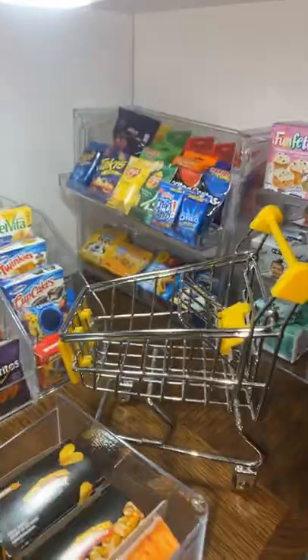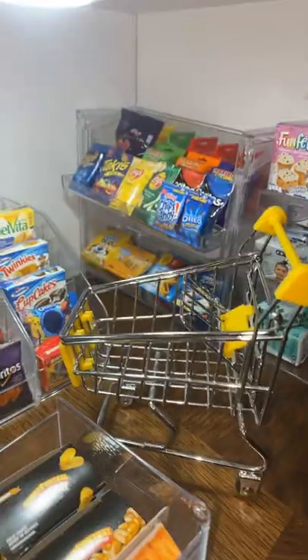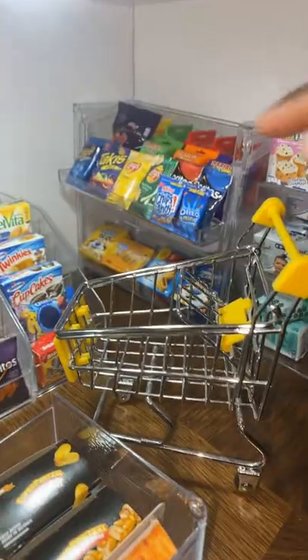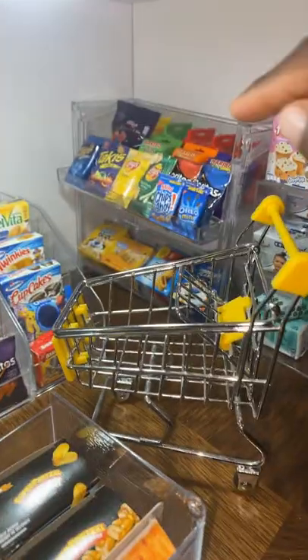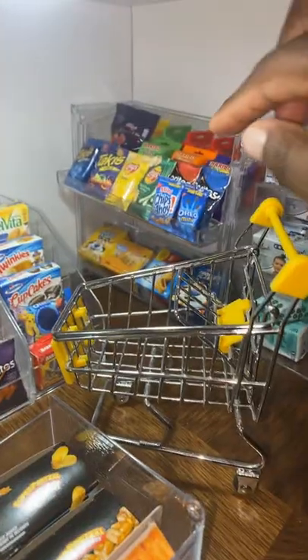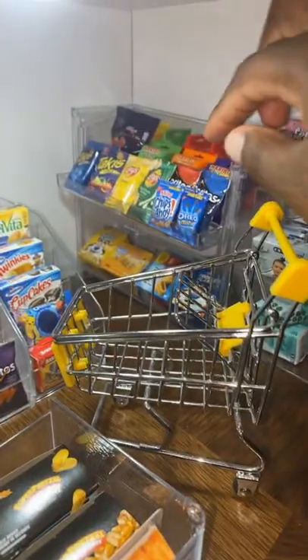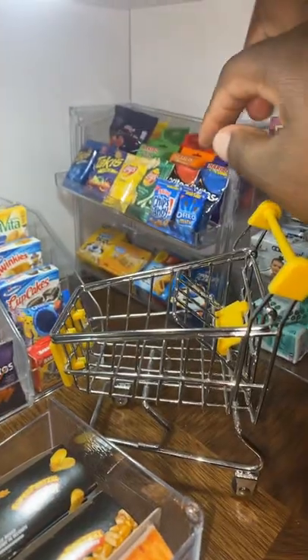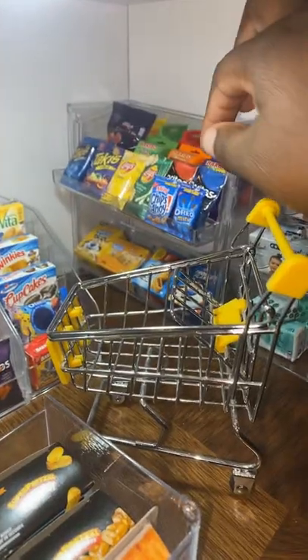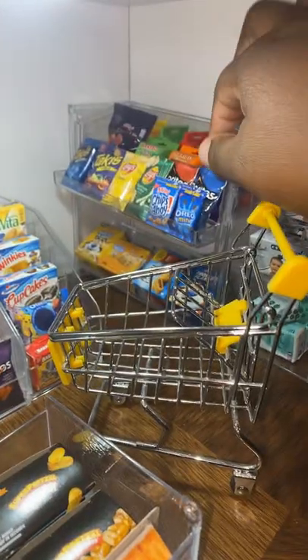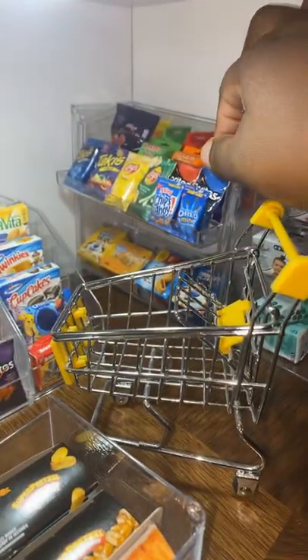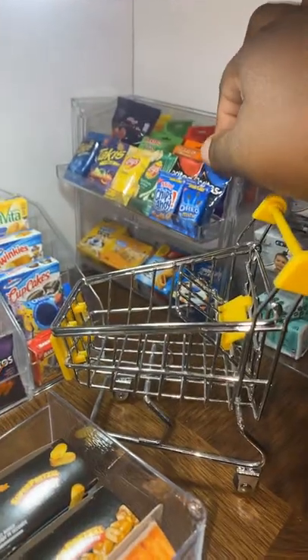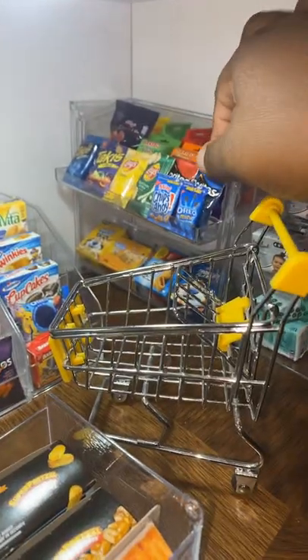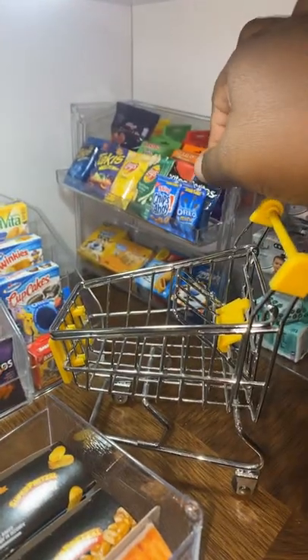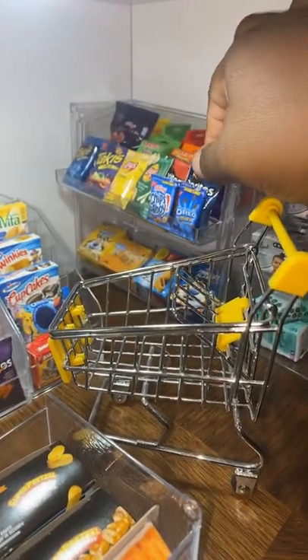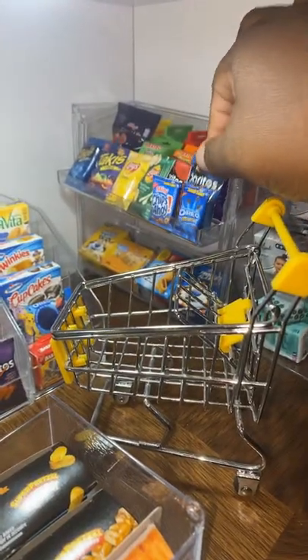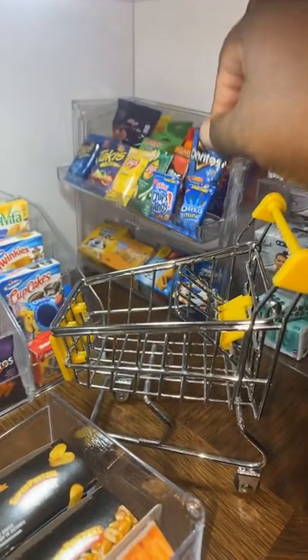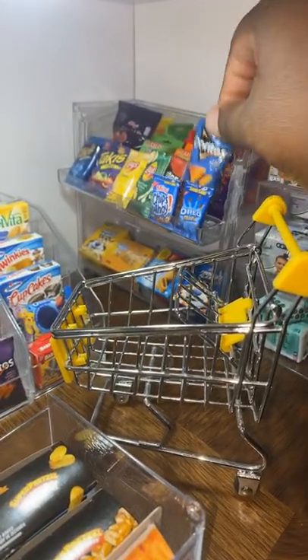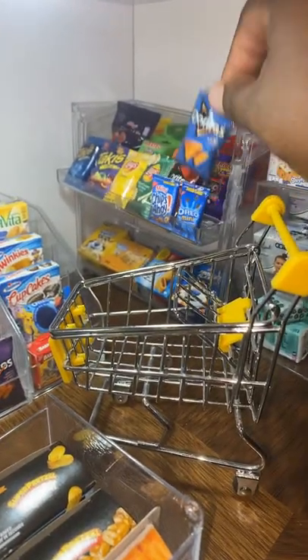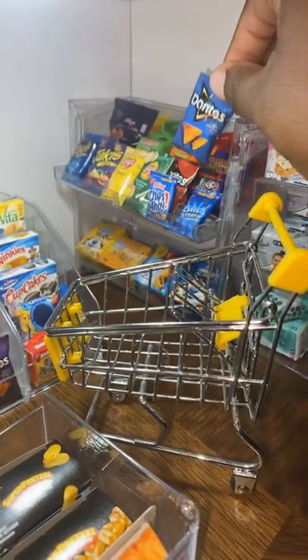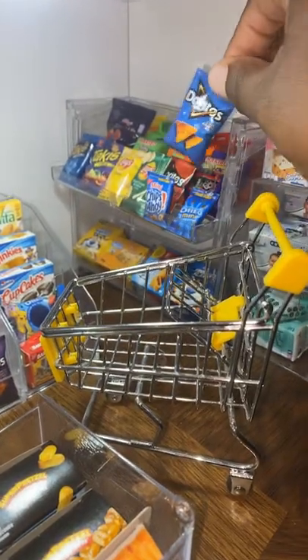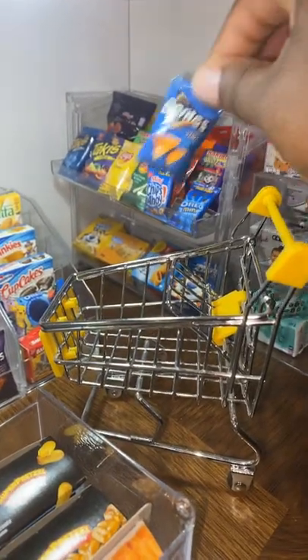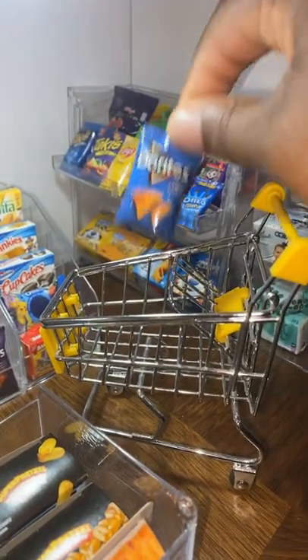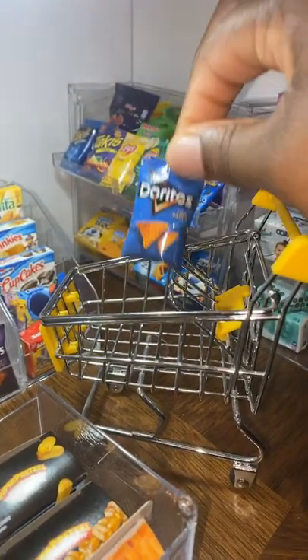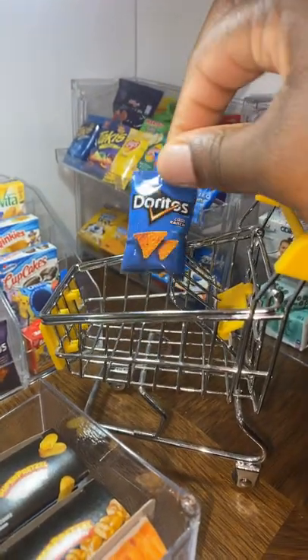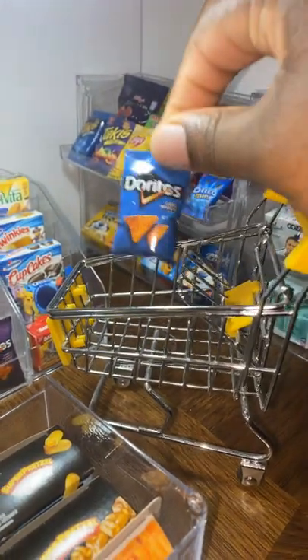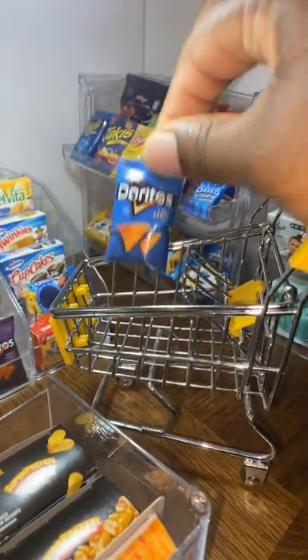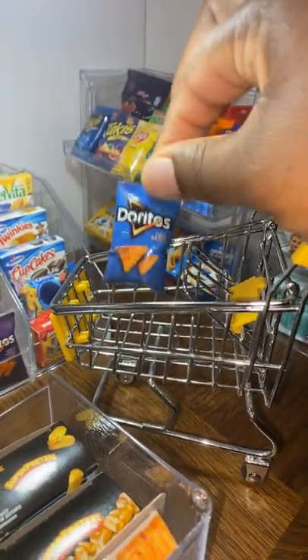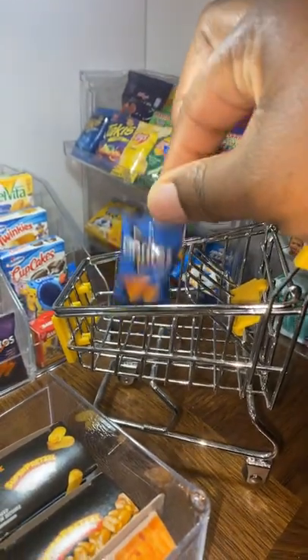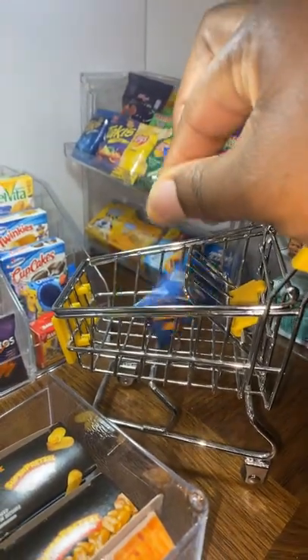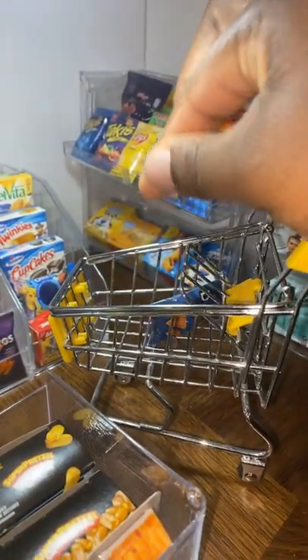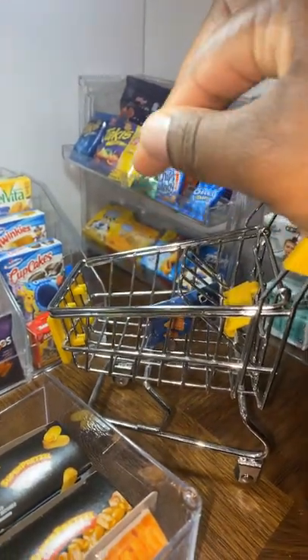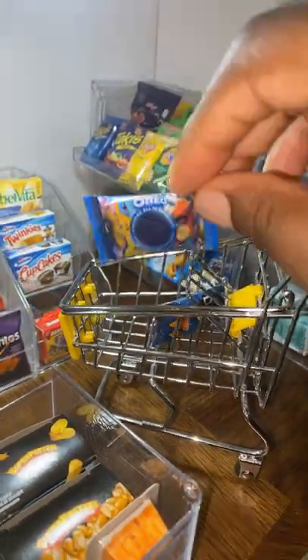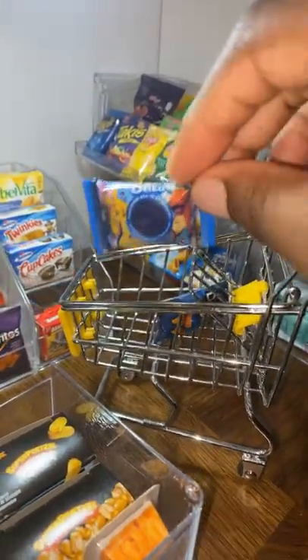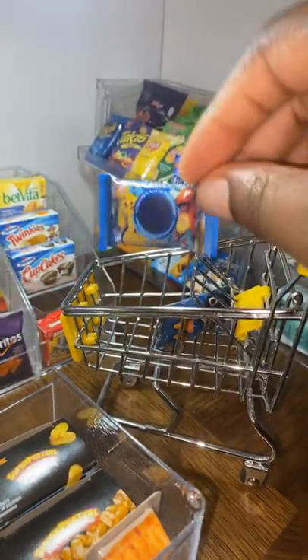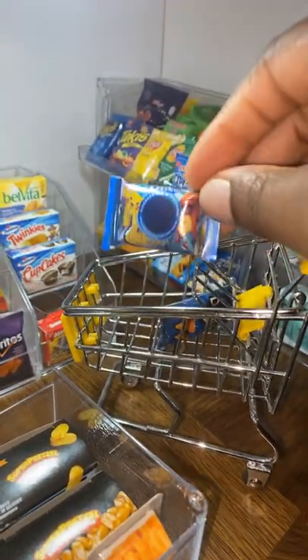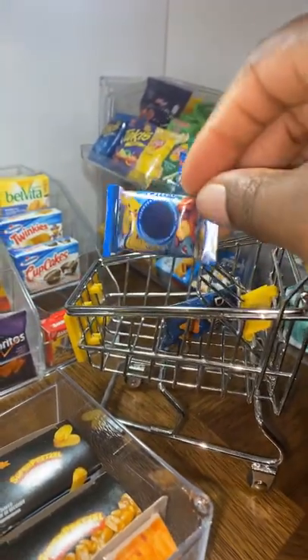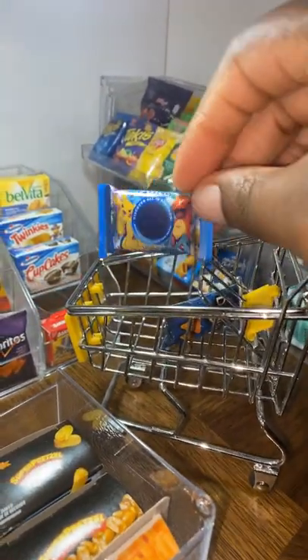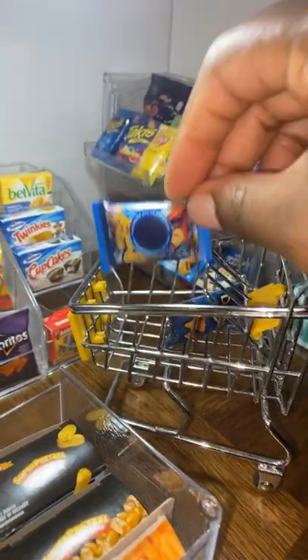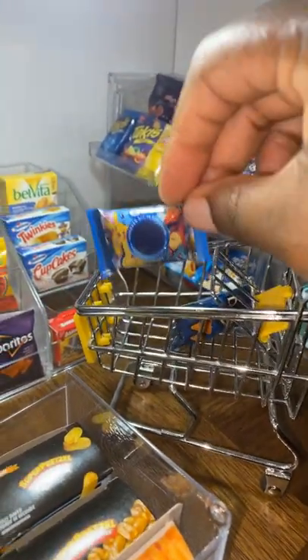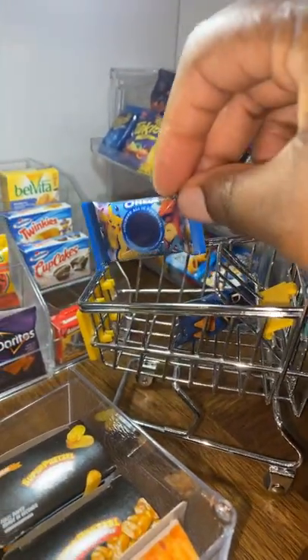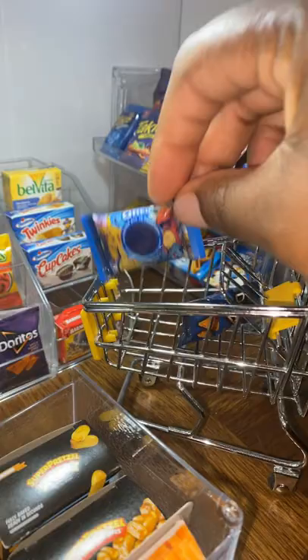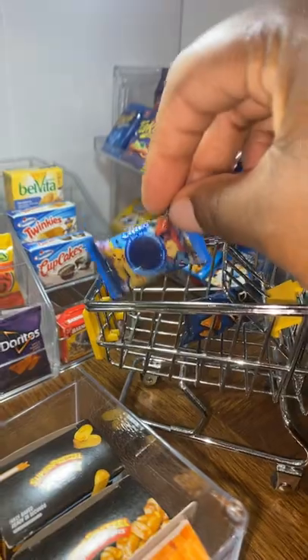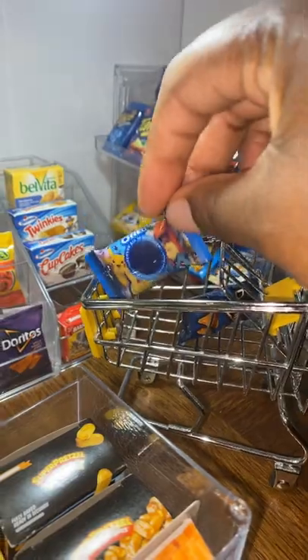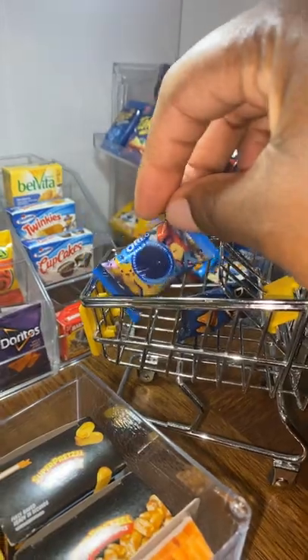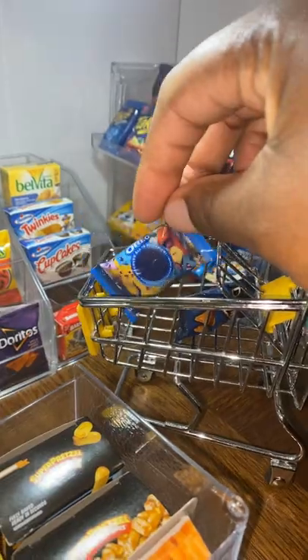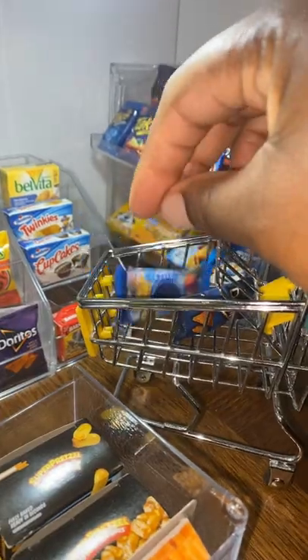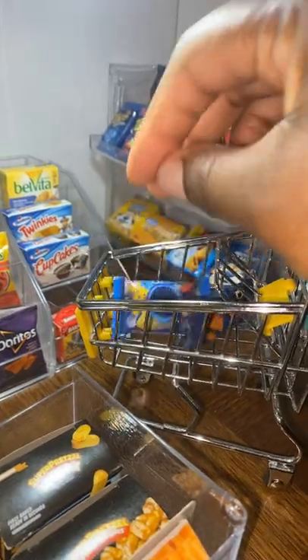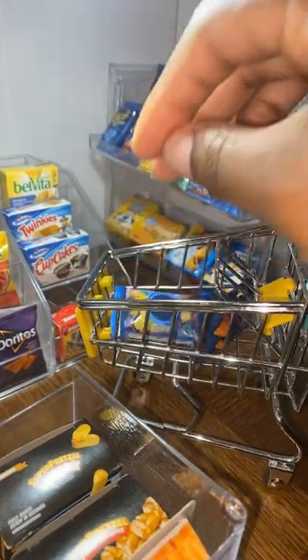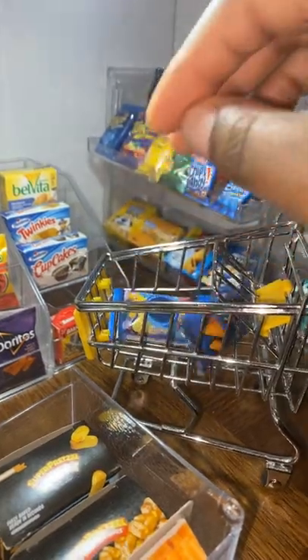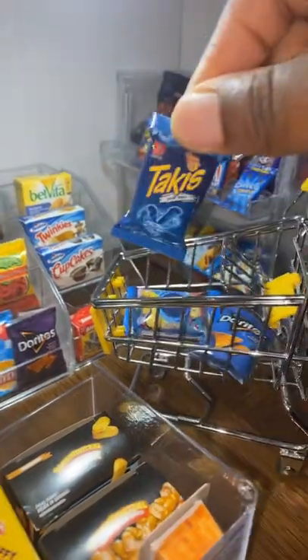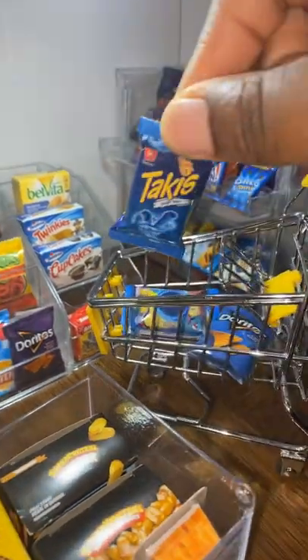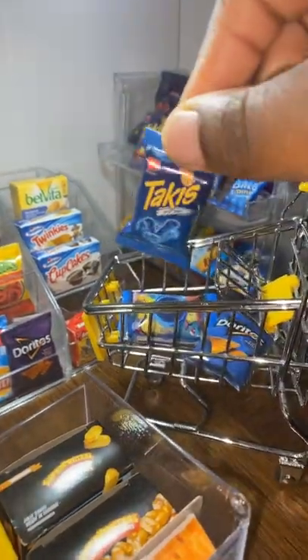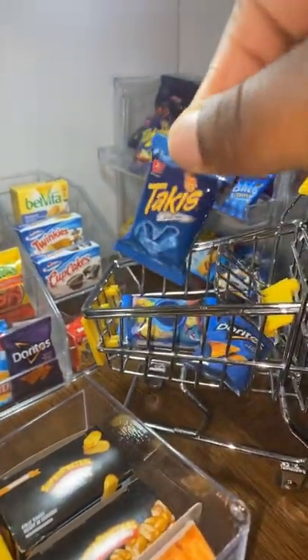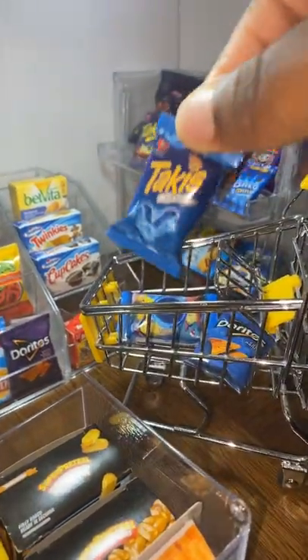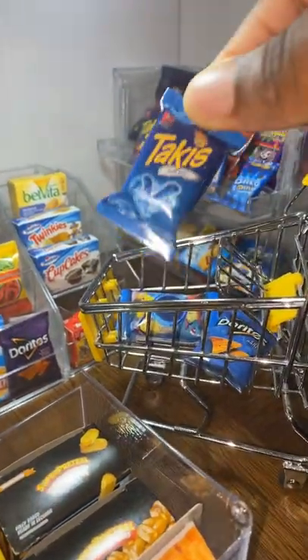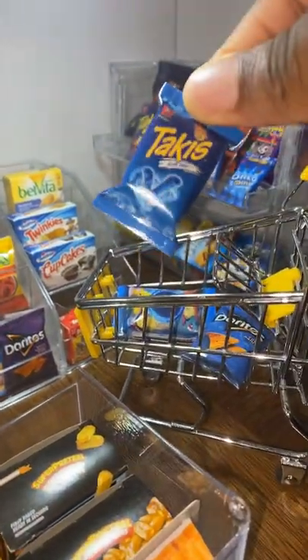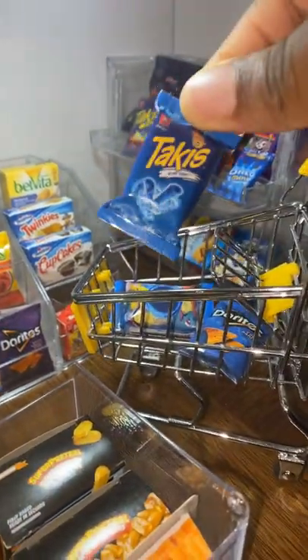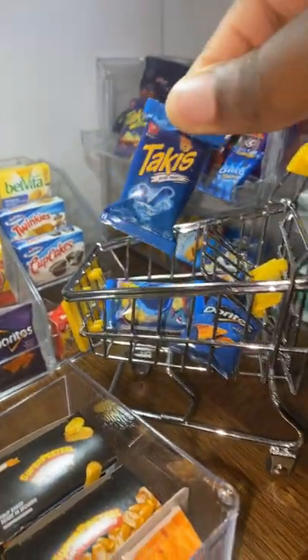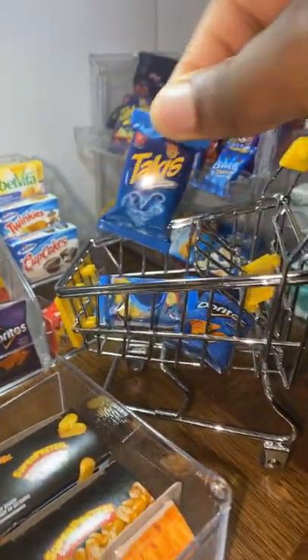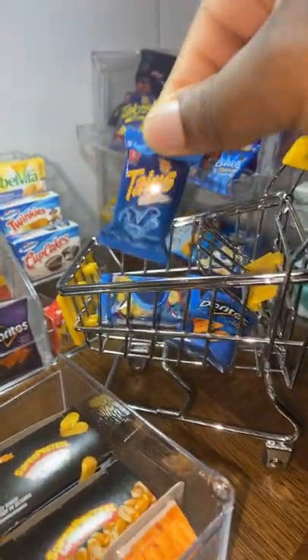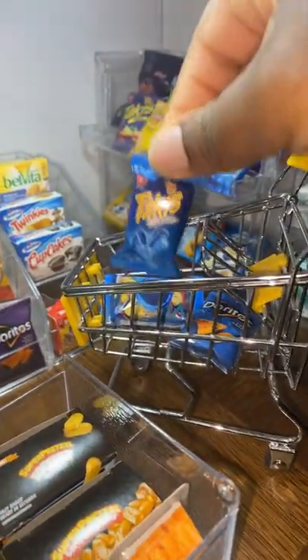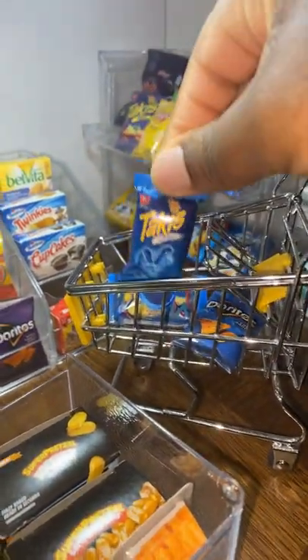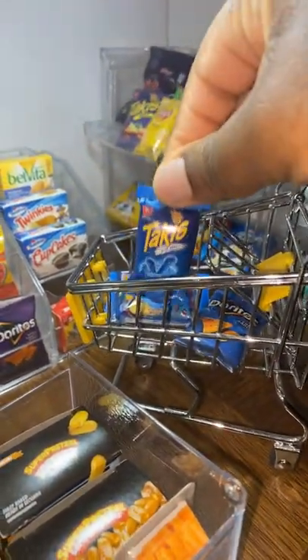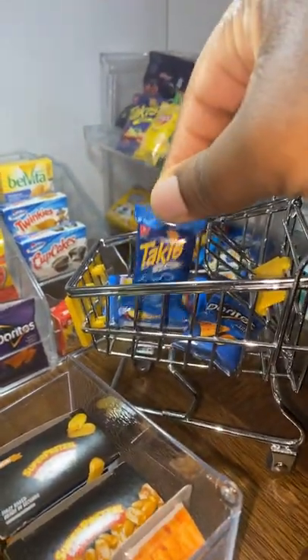First we'll grab Cool Ranch Doritos, some Pokemon Oreos, and also some Blue Takis.